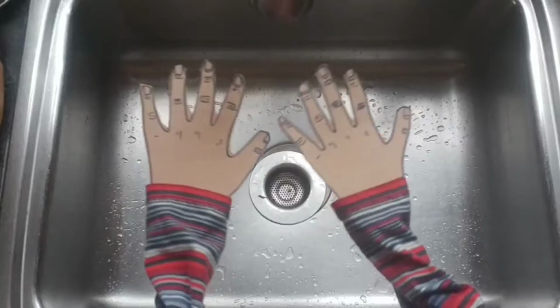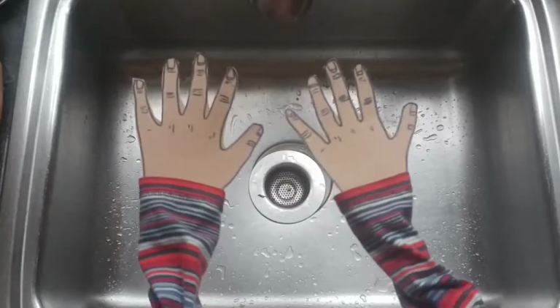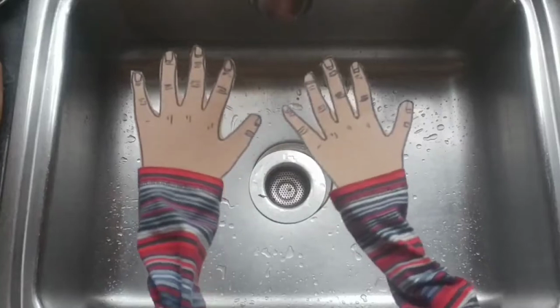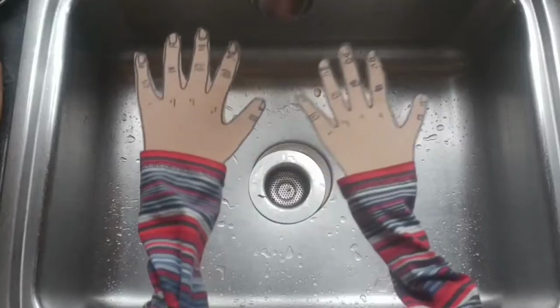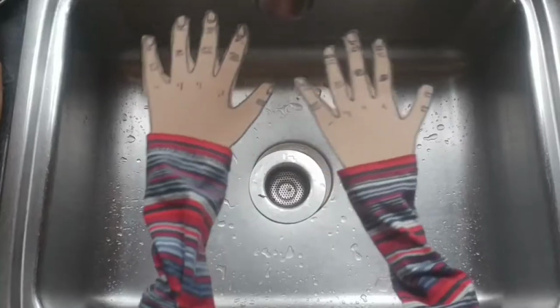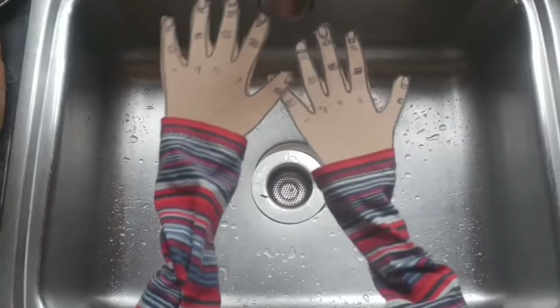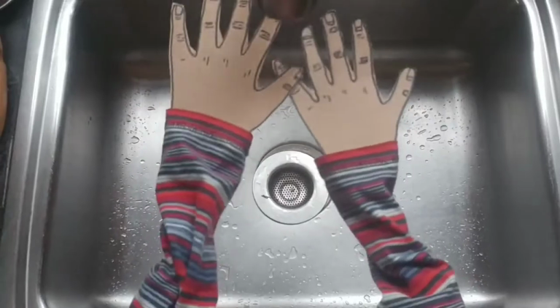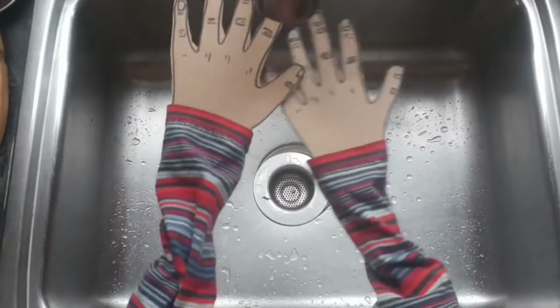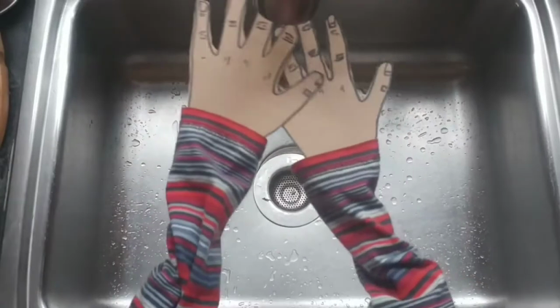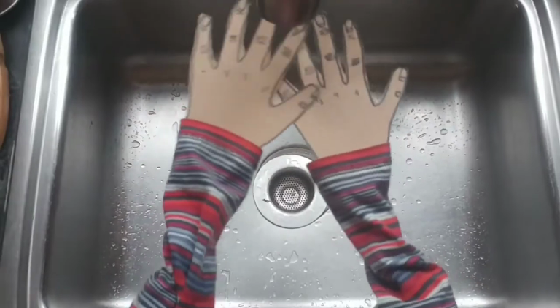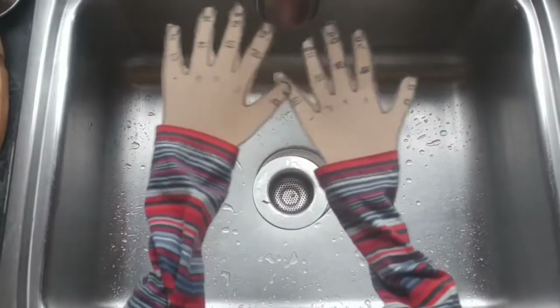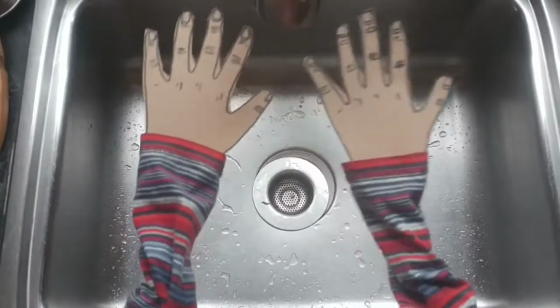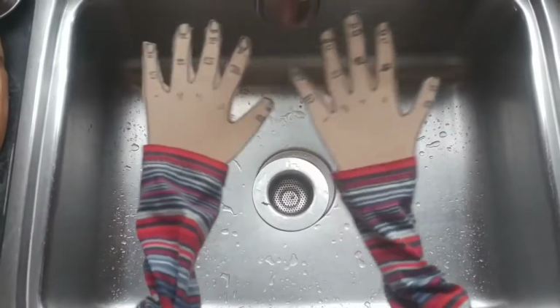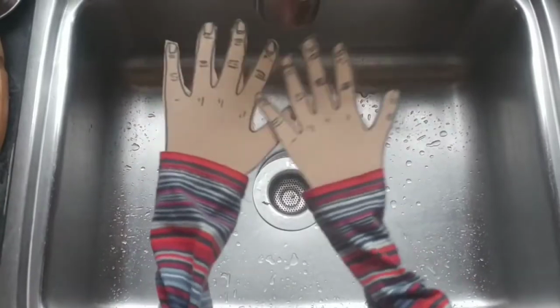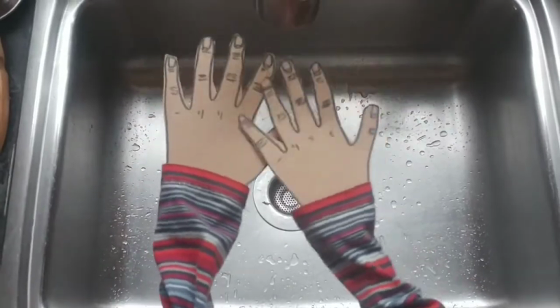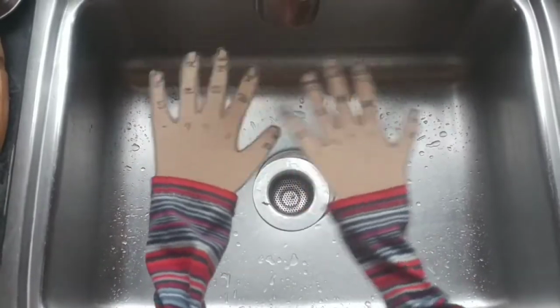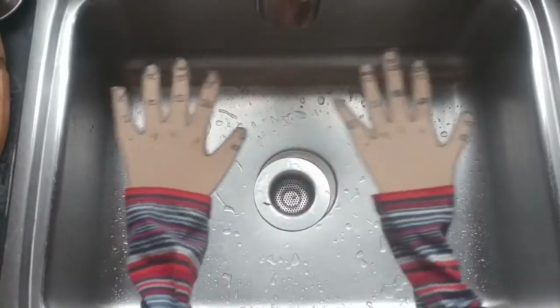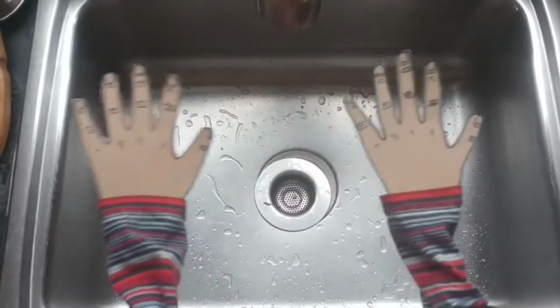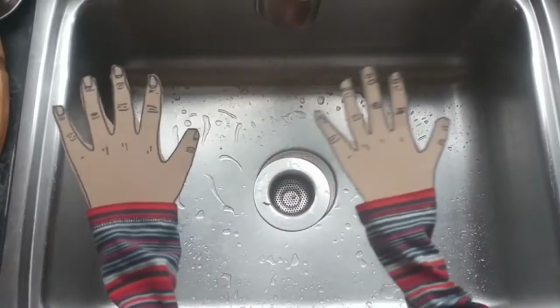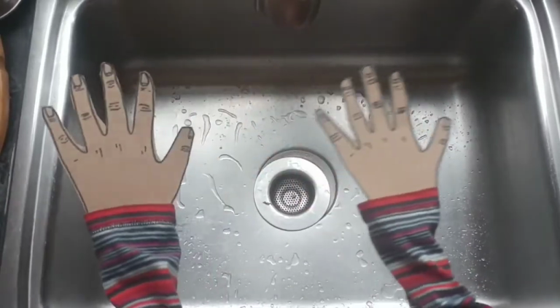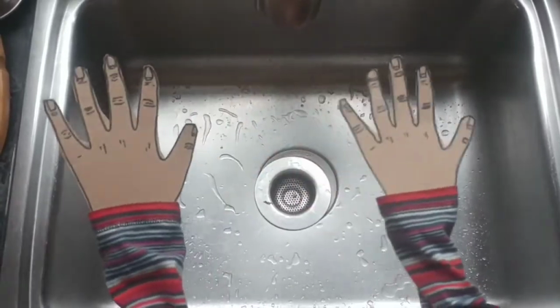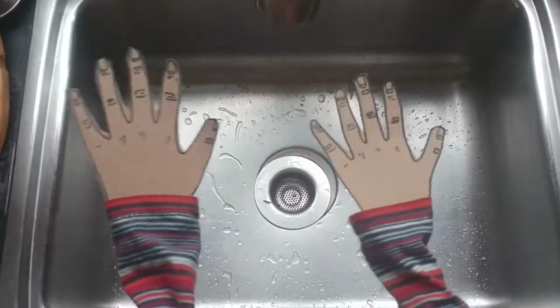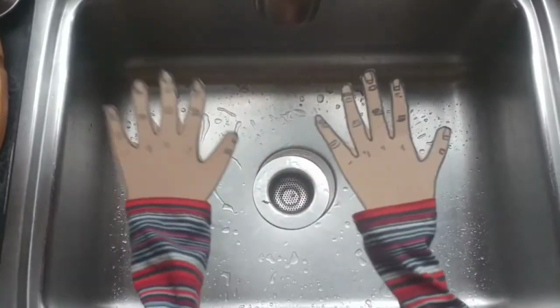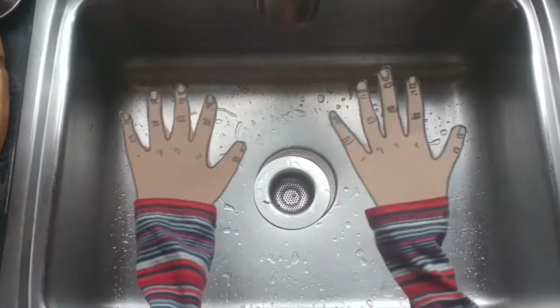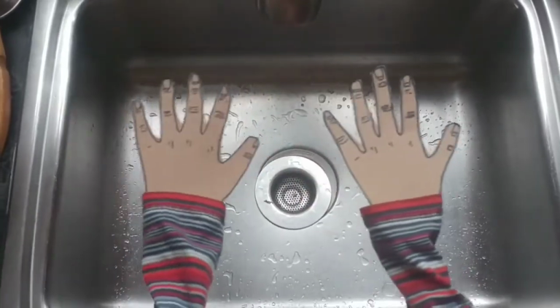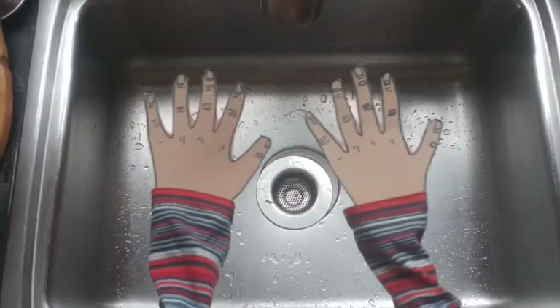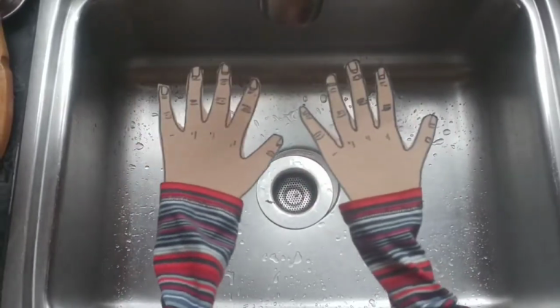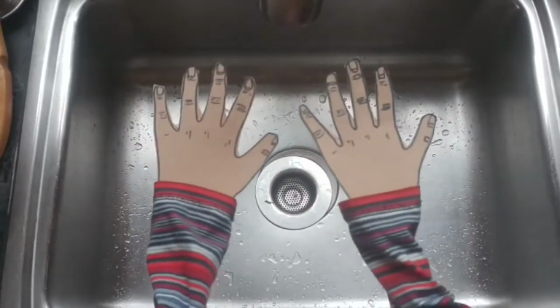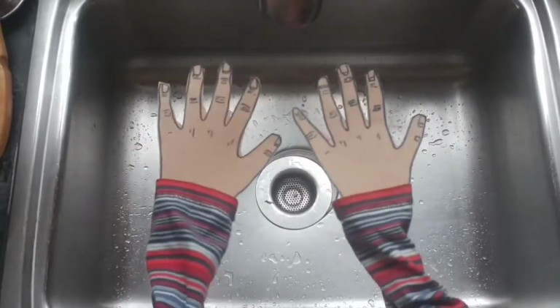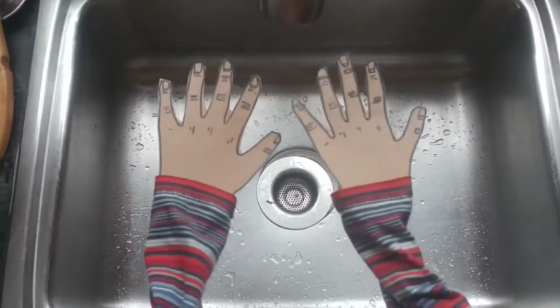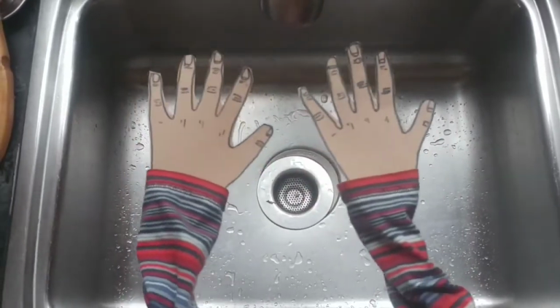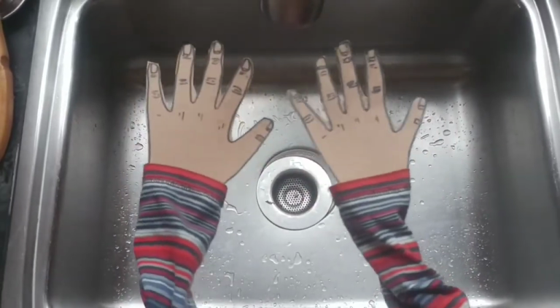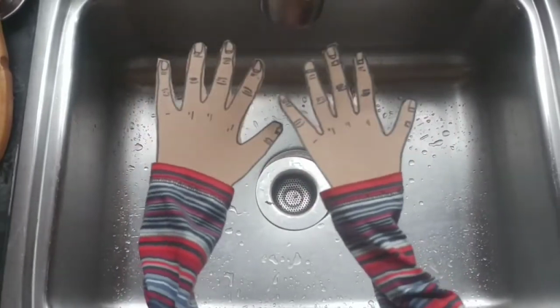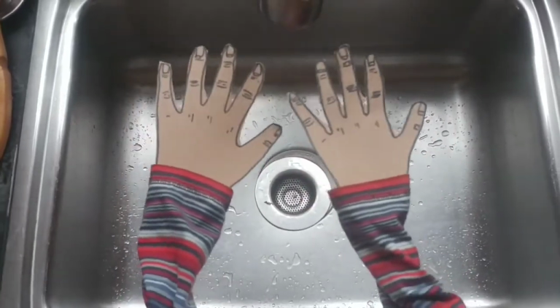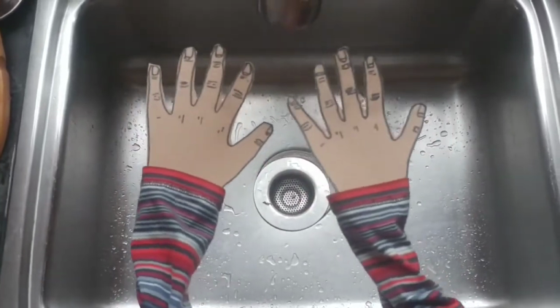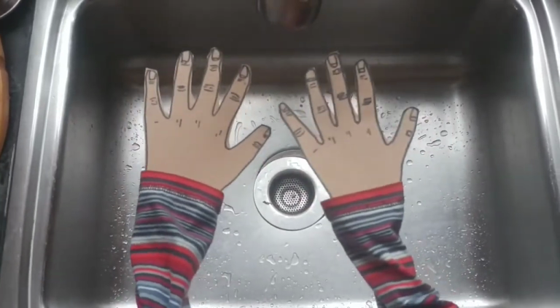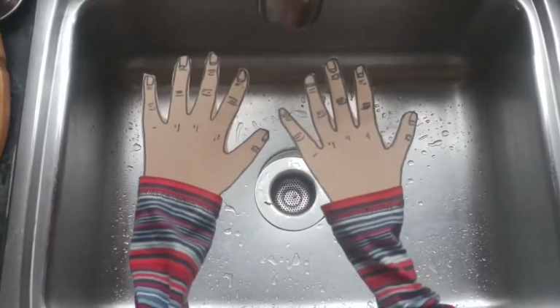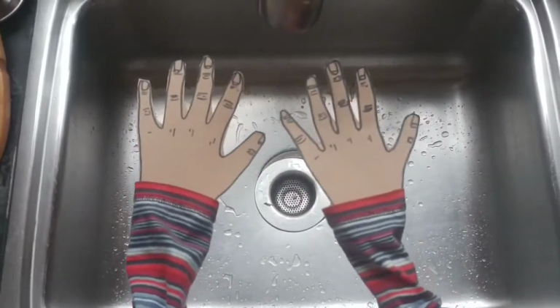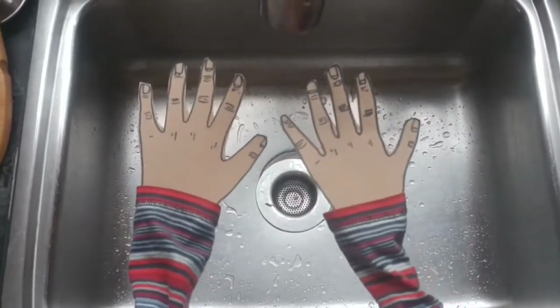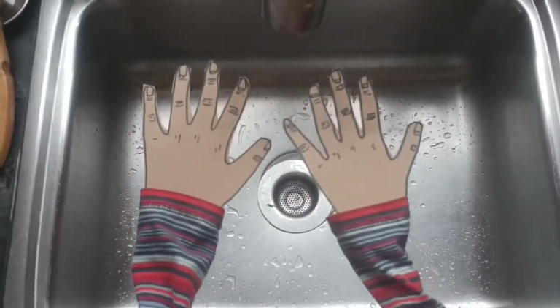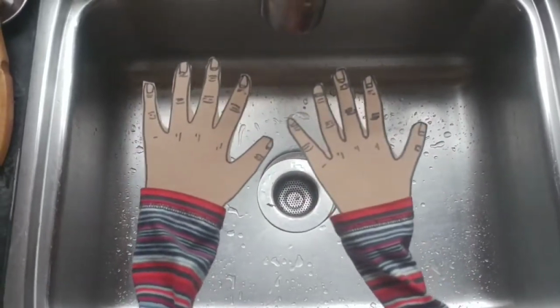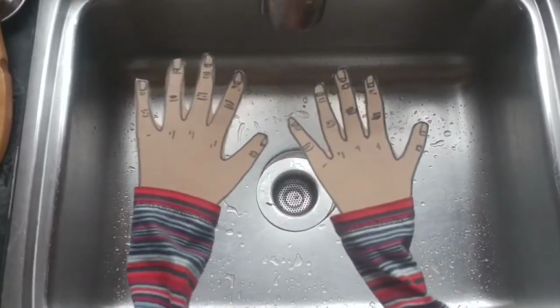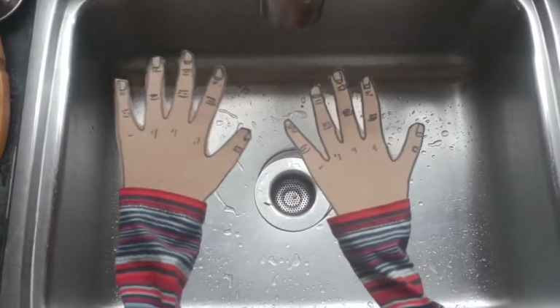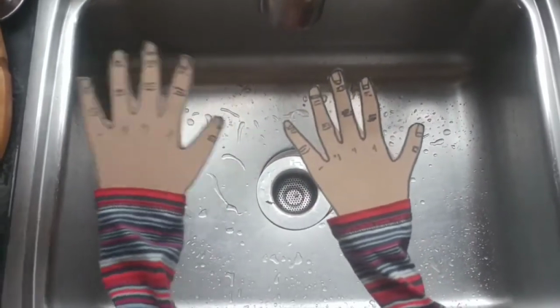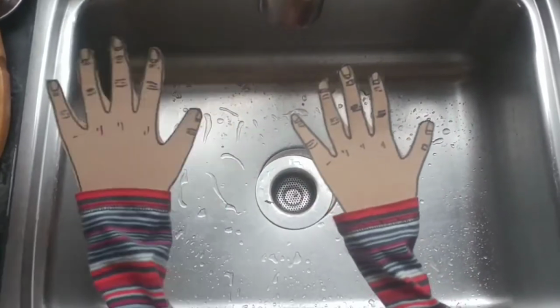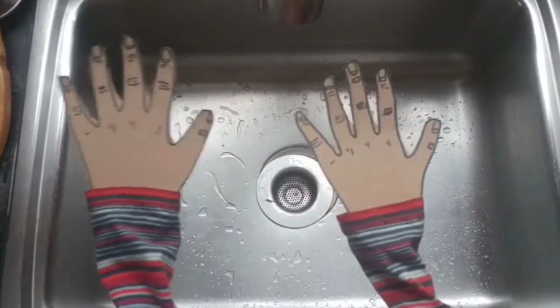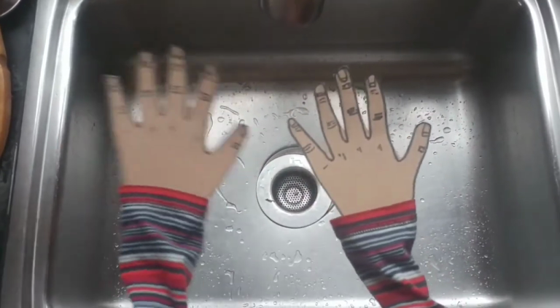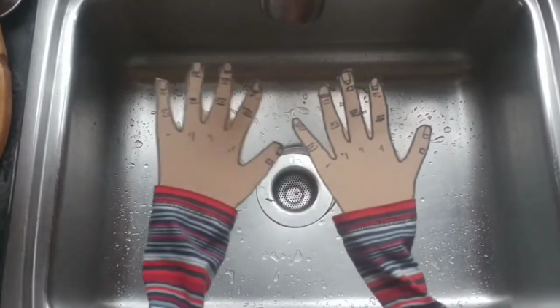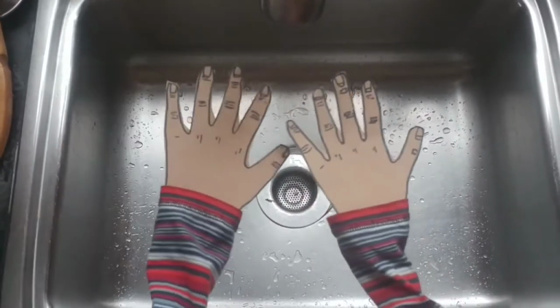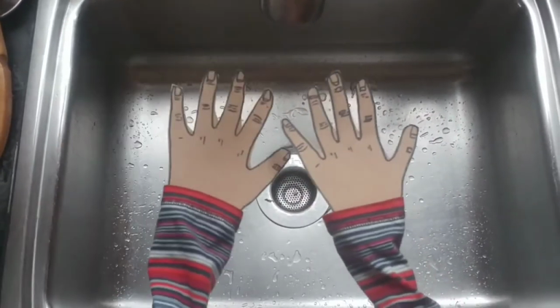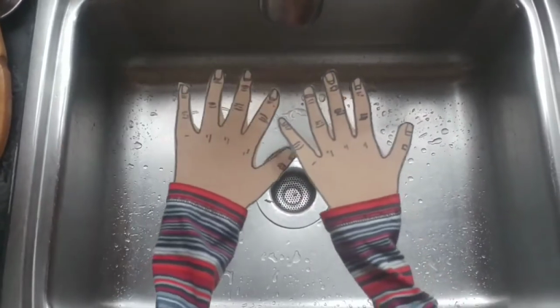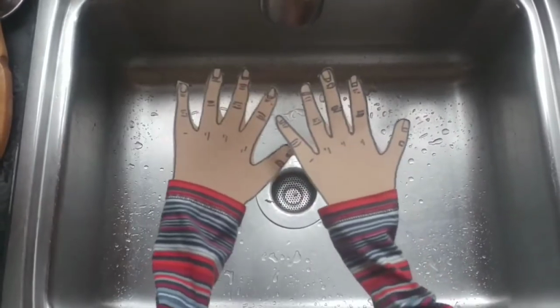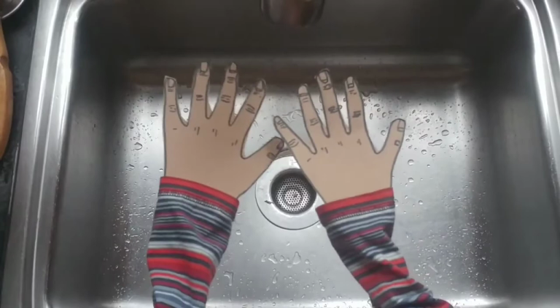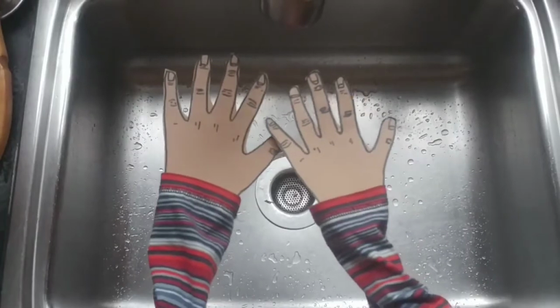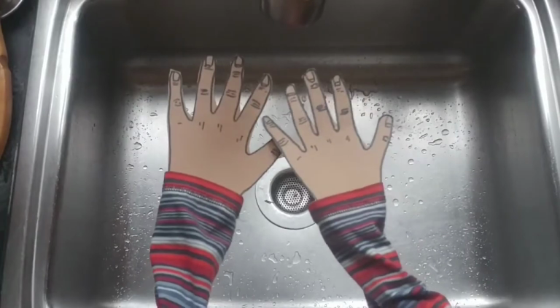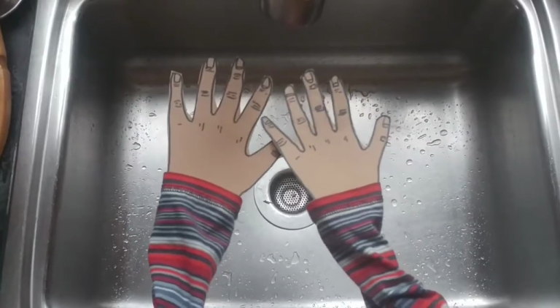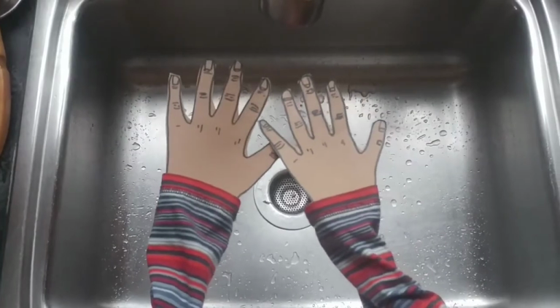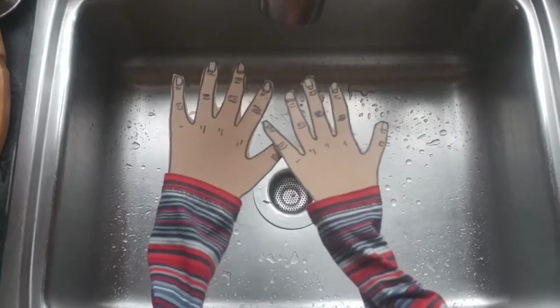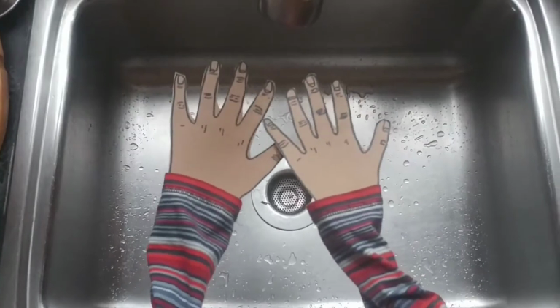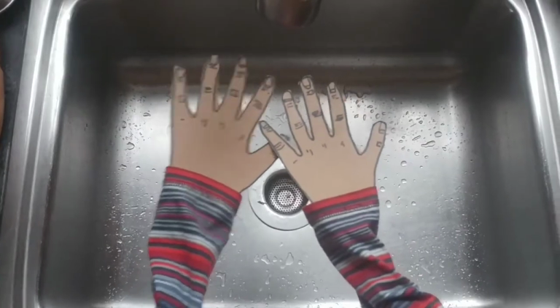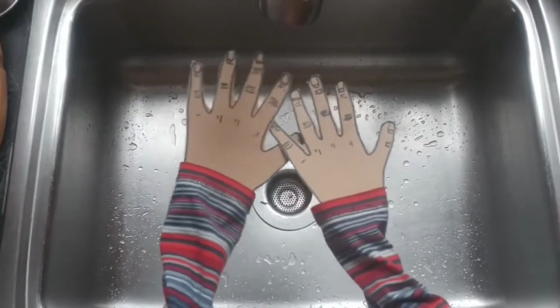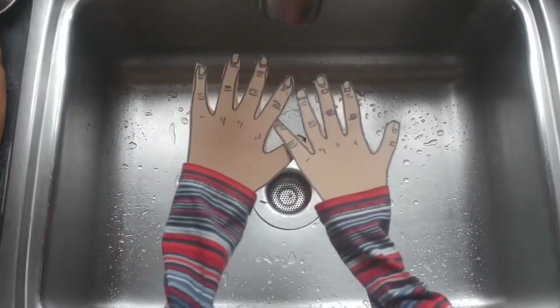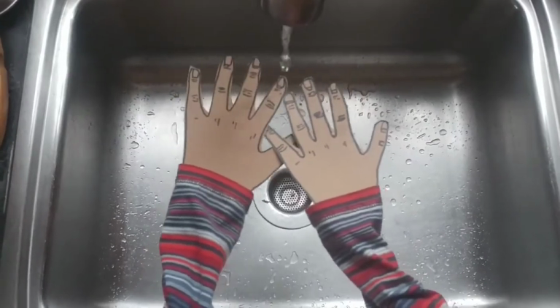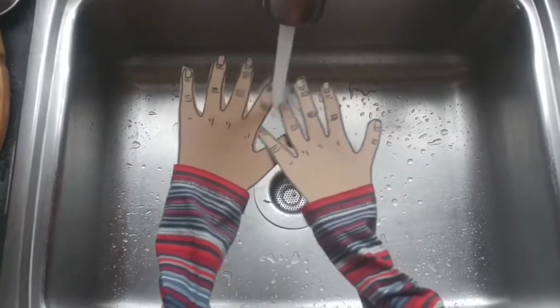Step one of washing your hands: get water on your hands, make sure to get them really wet.